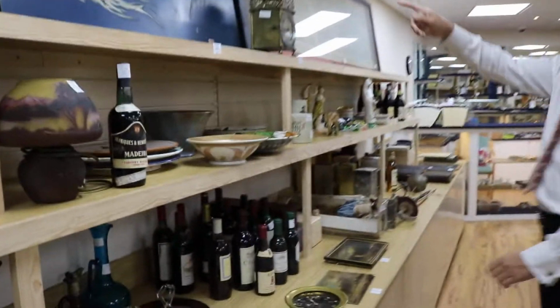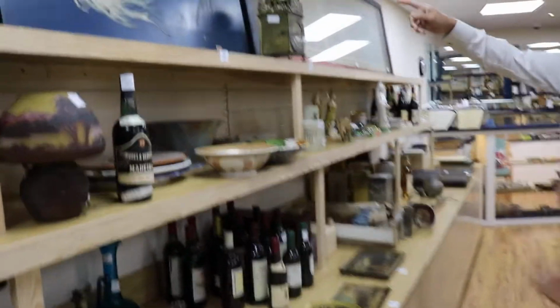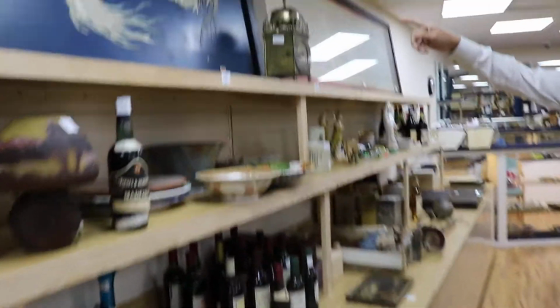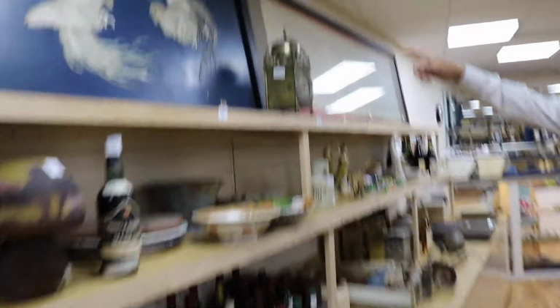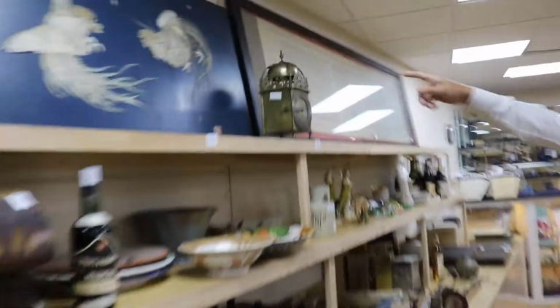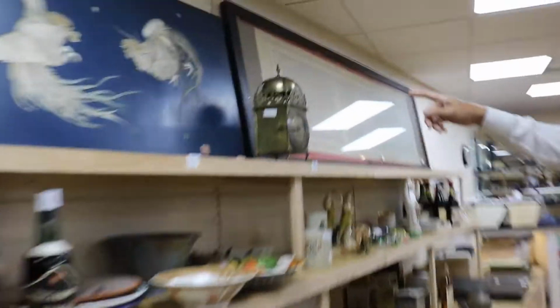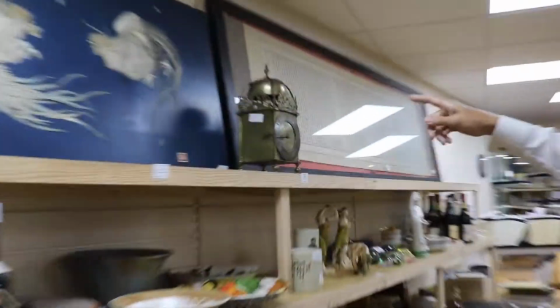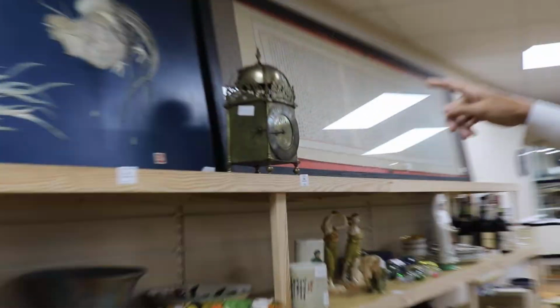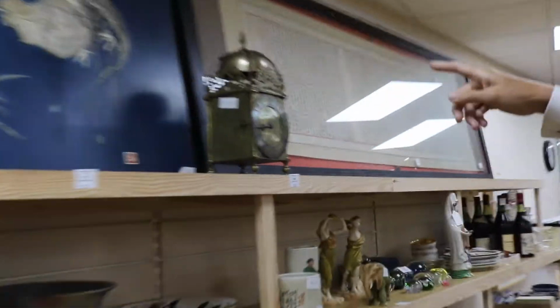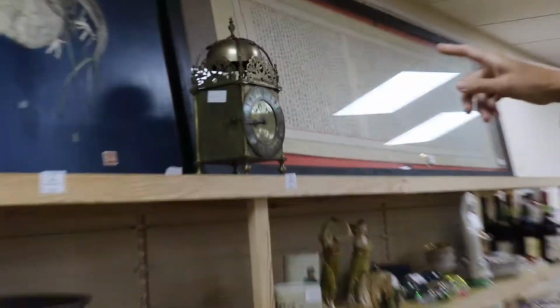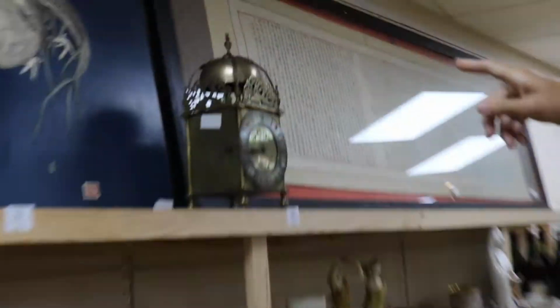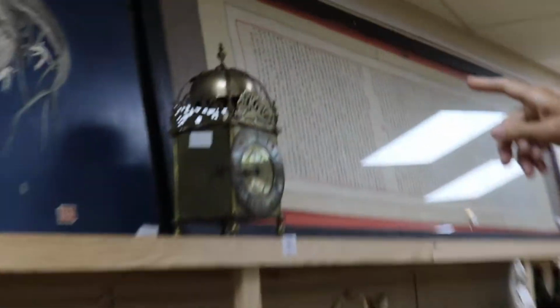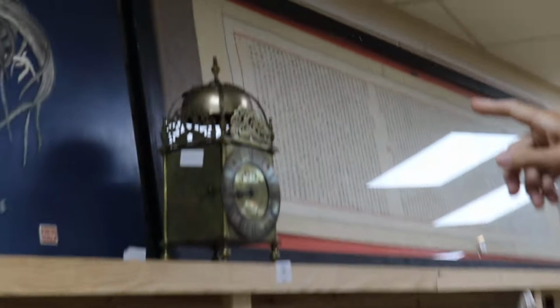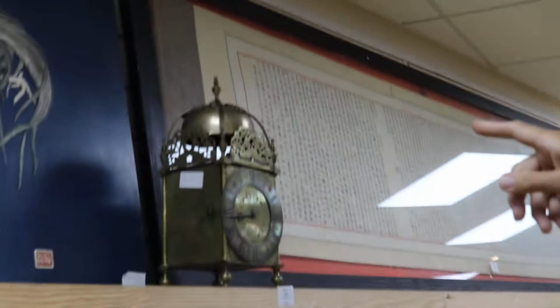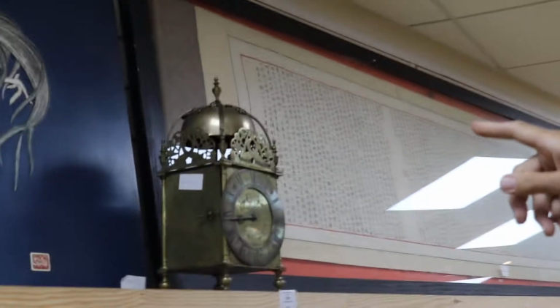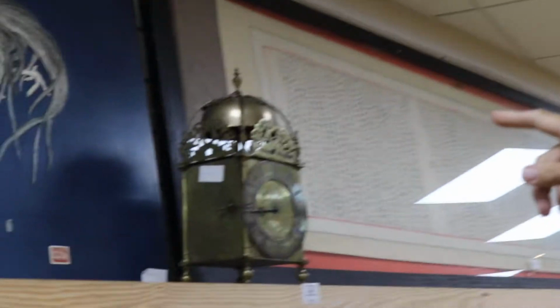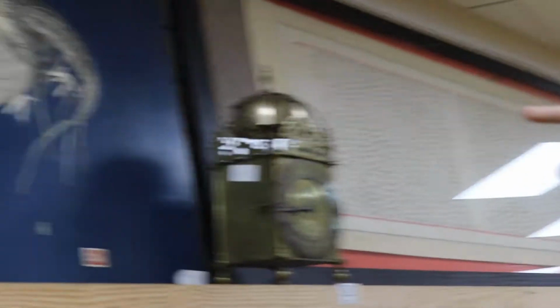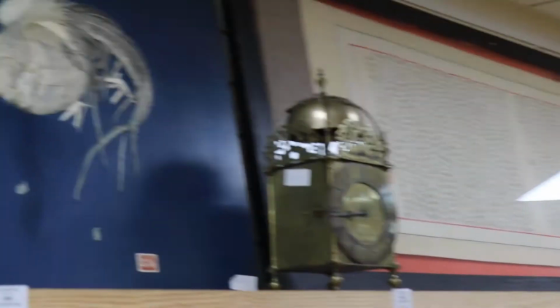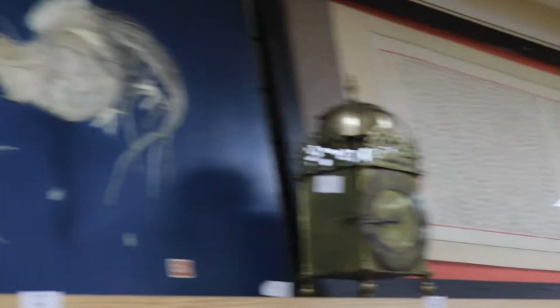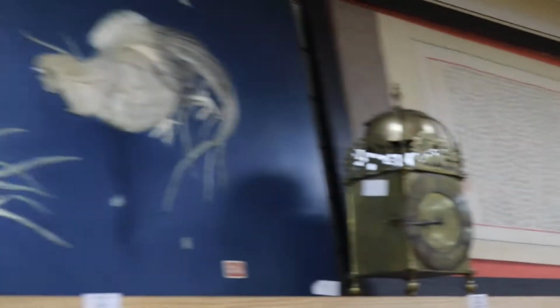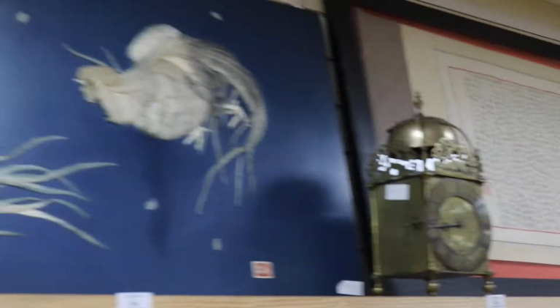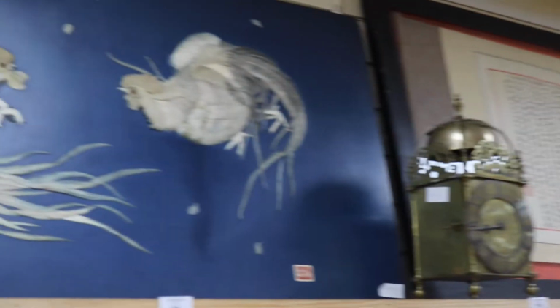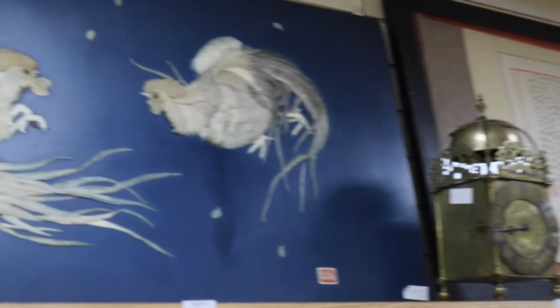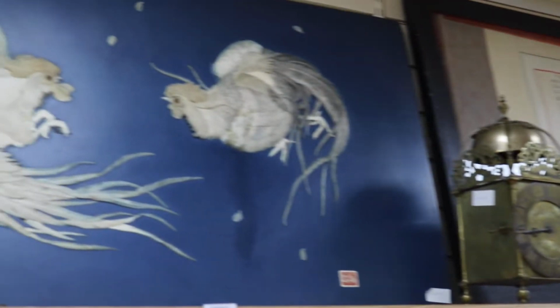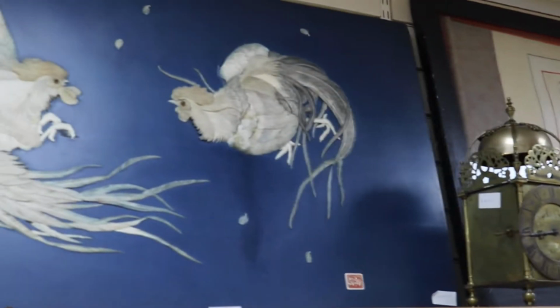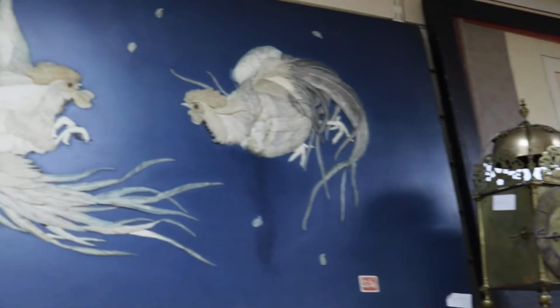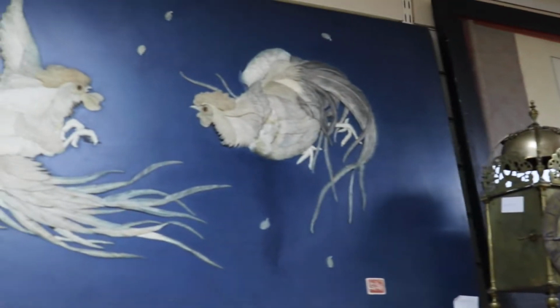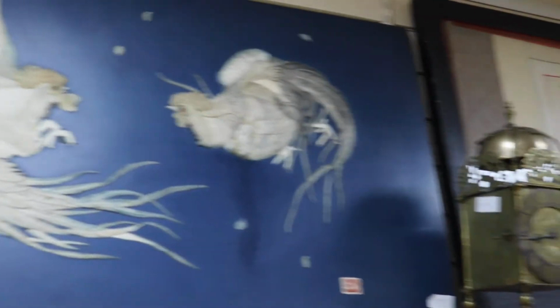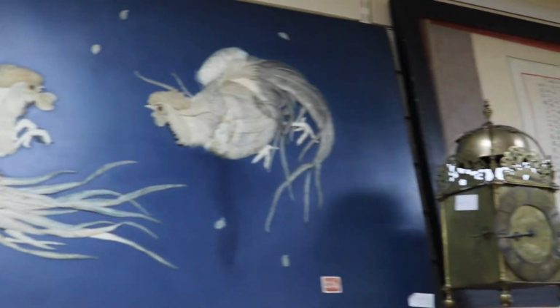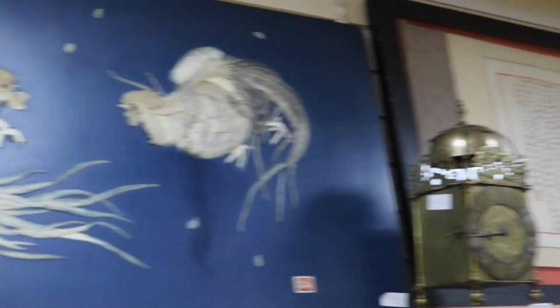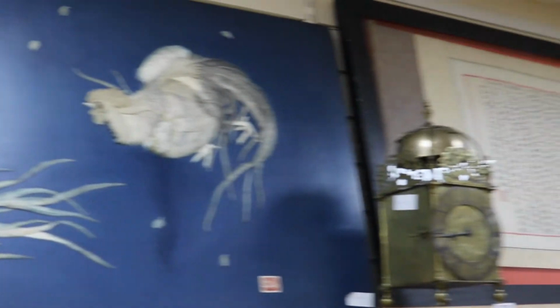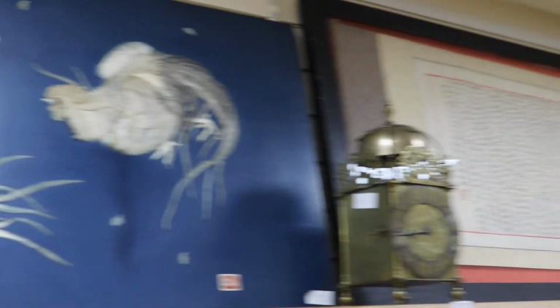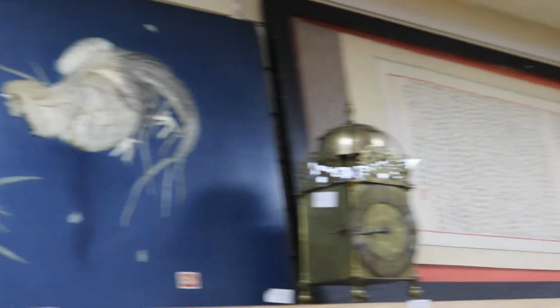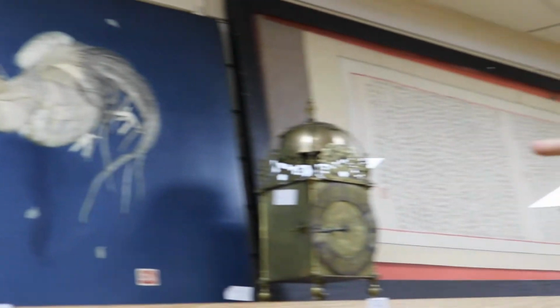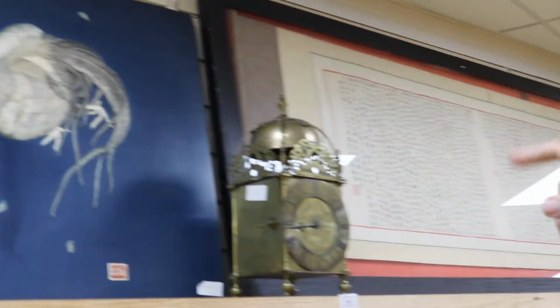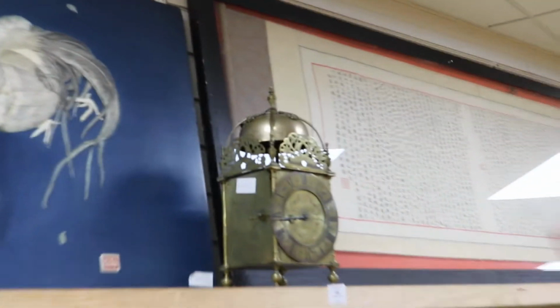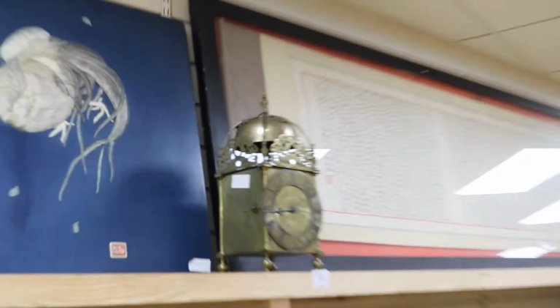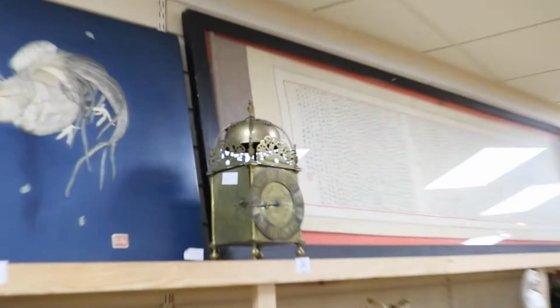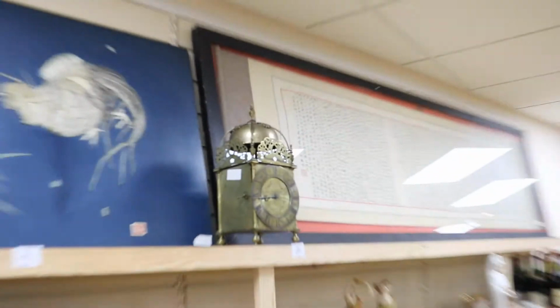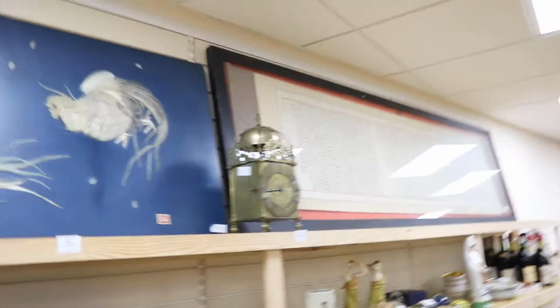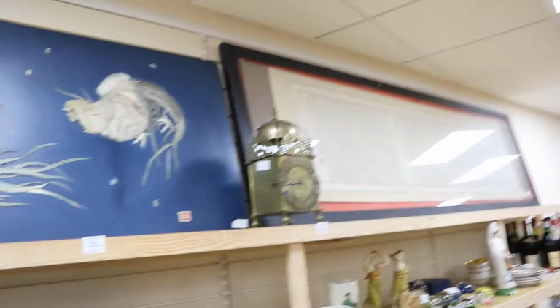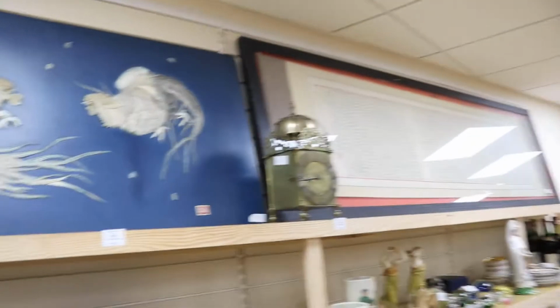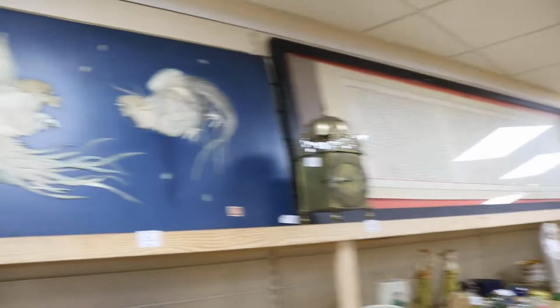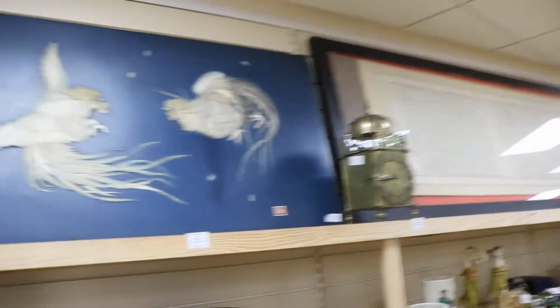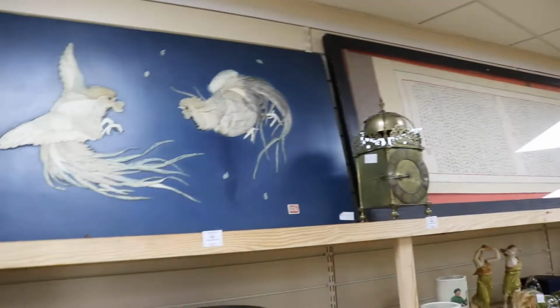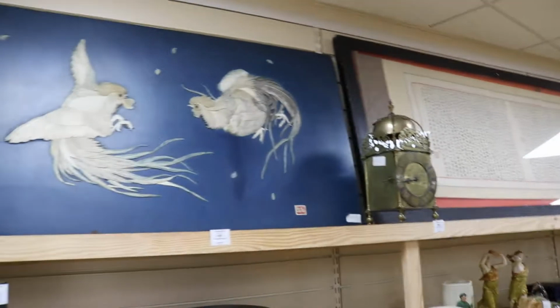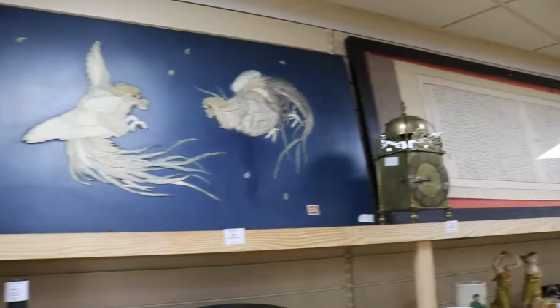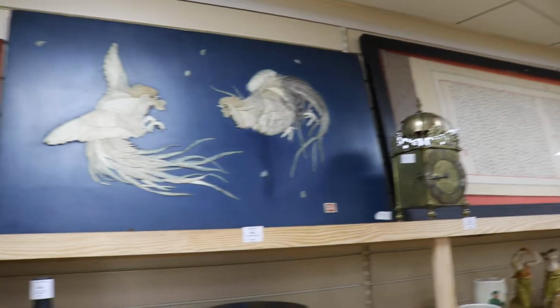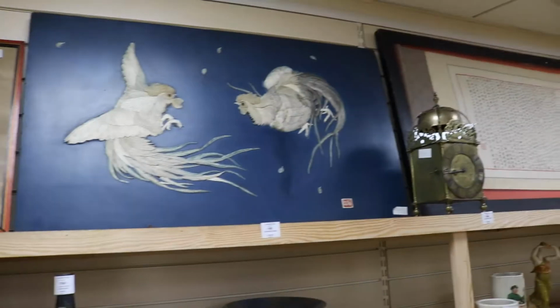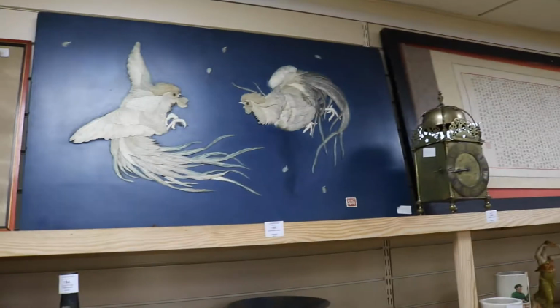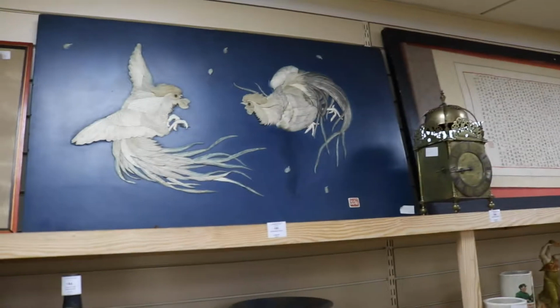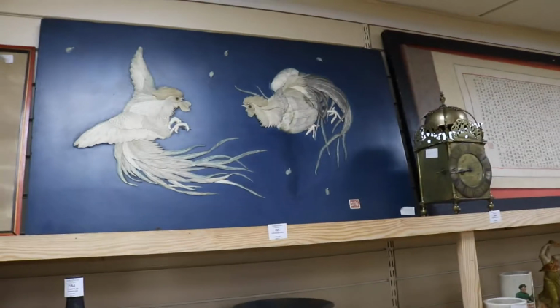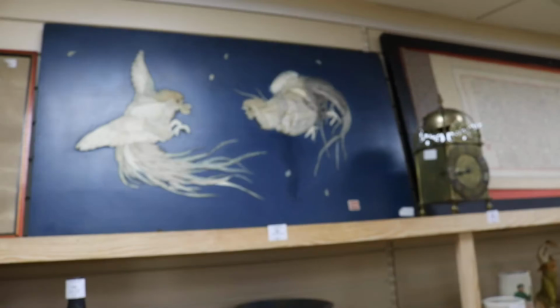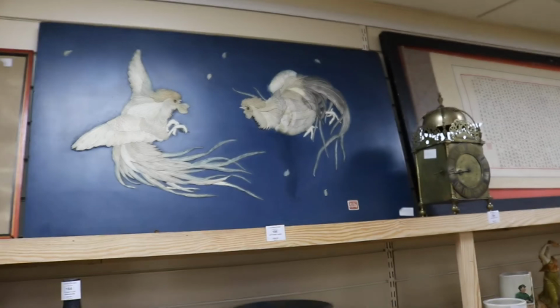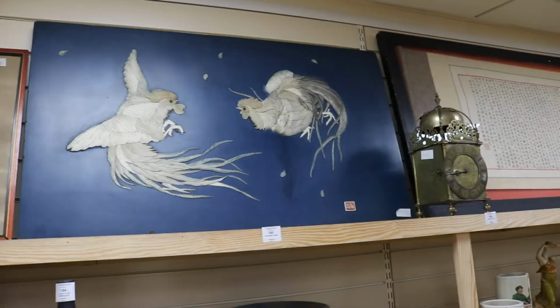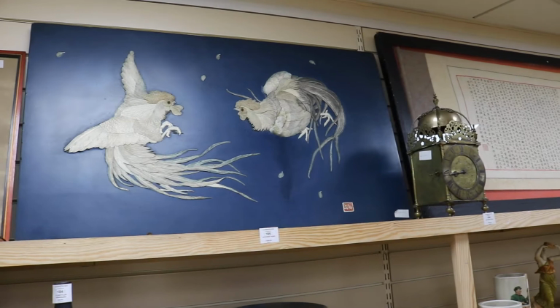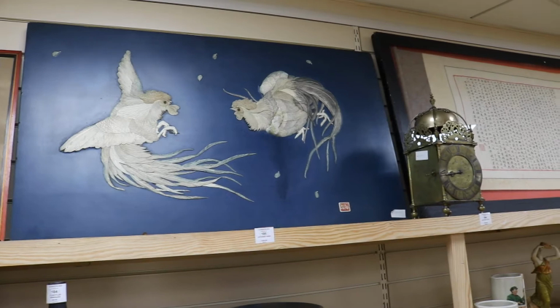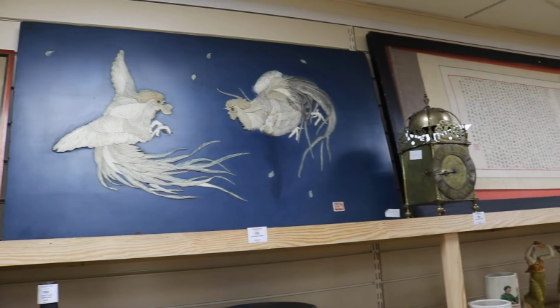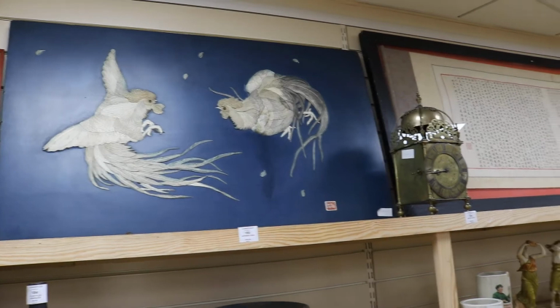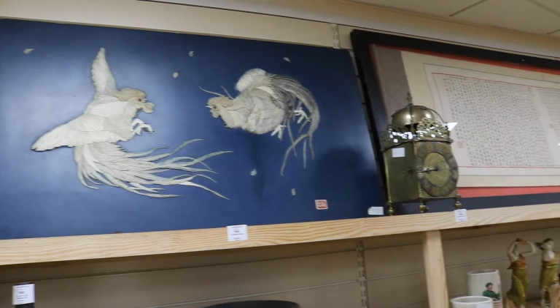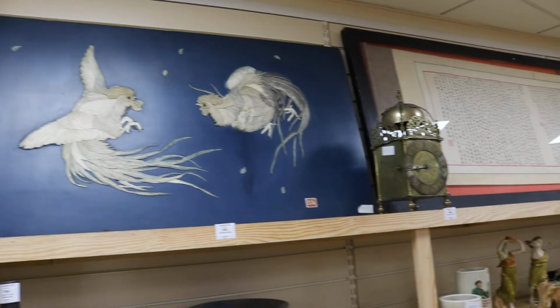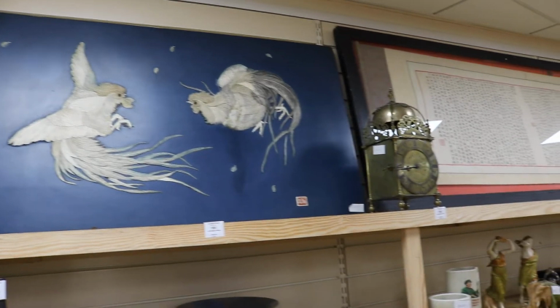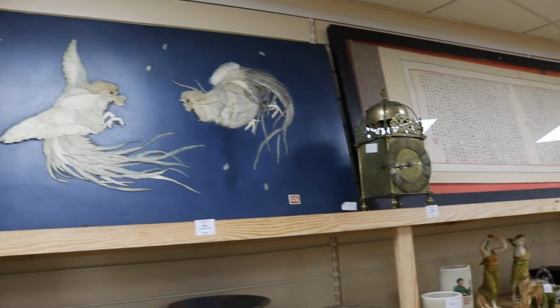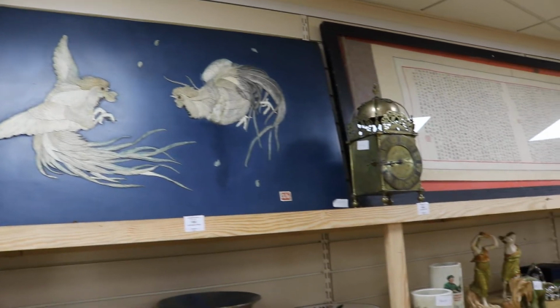Nice Japanese Shibayama style panel in ivory. Still legal to sell, but for how much longer we wonder.